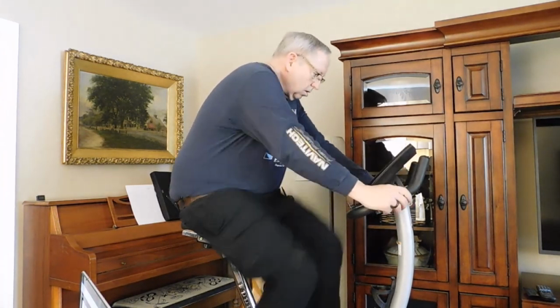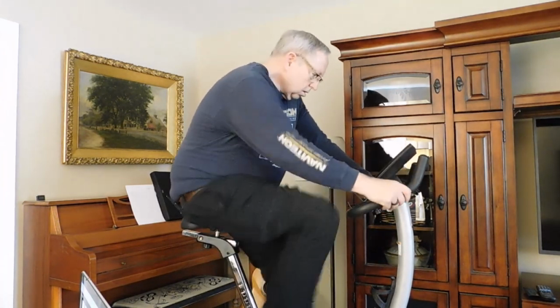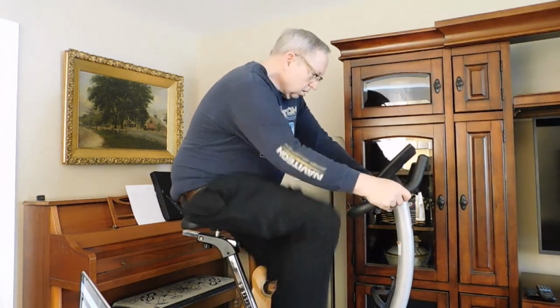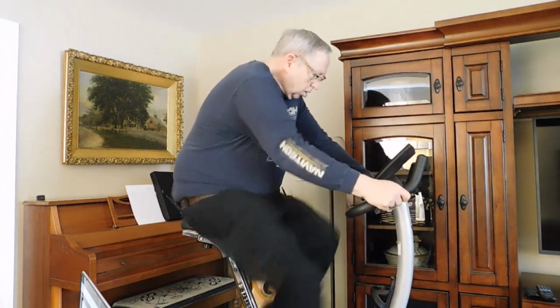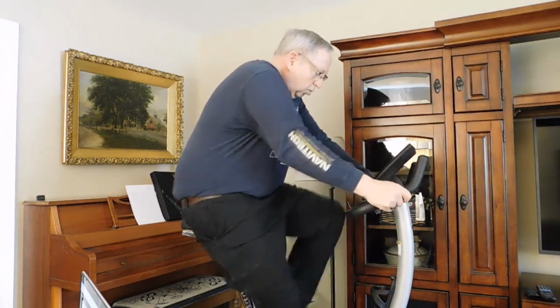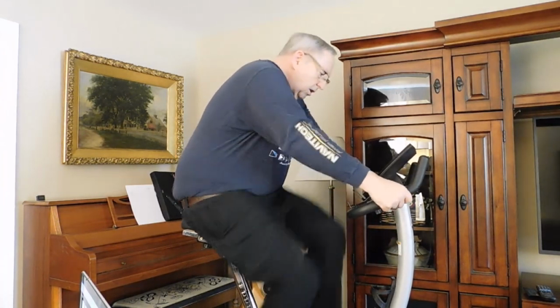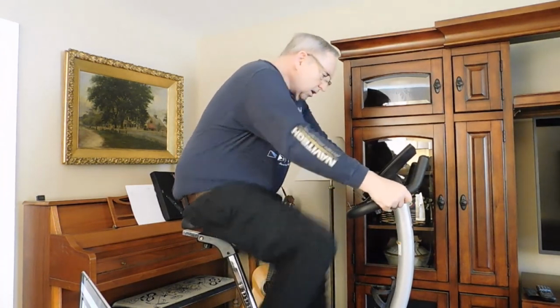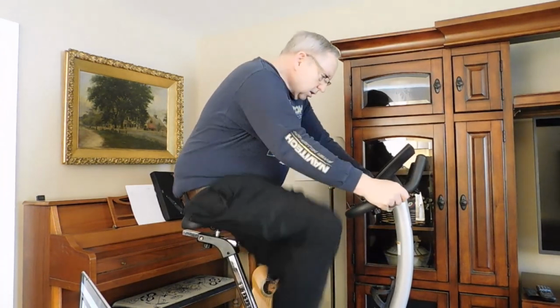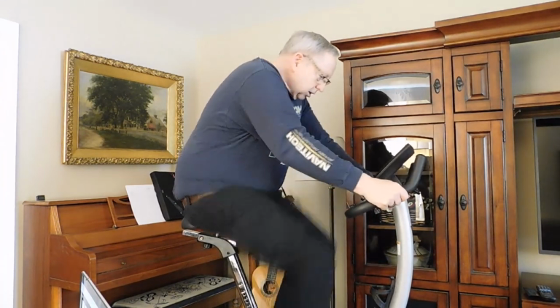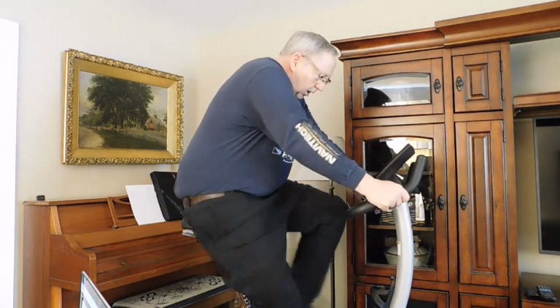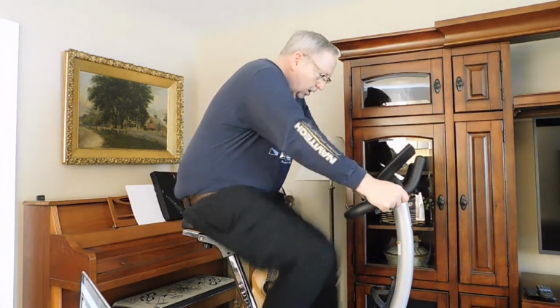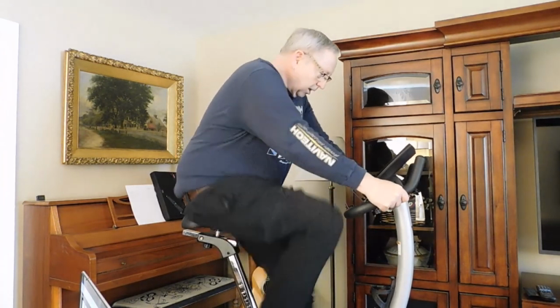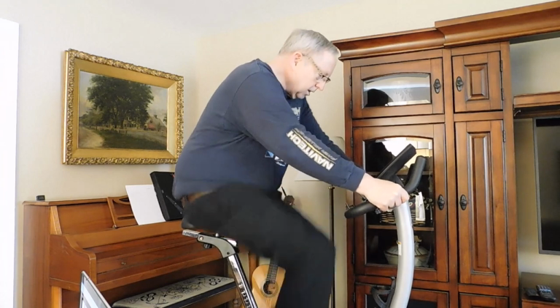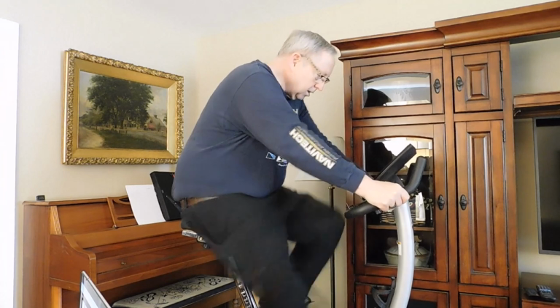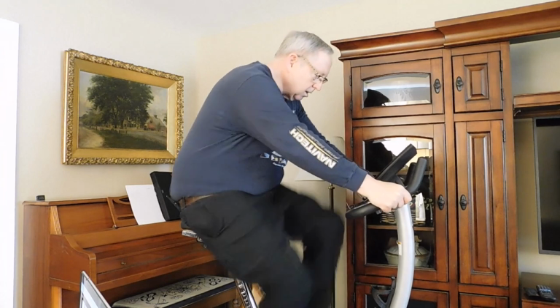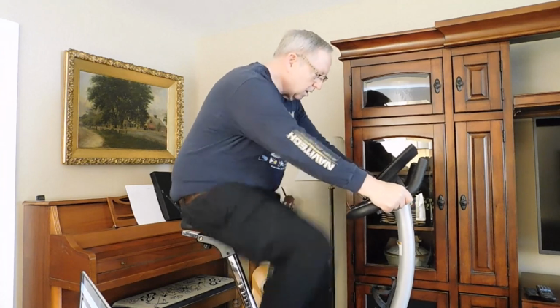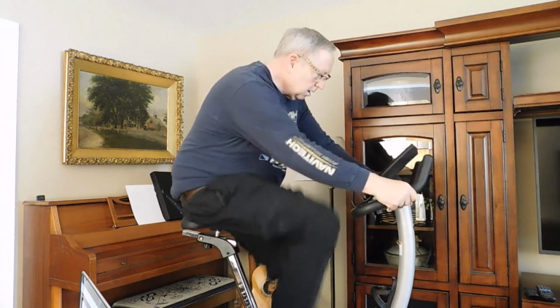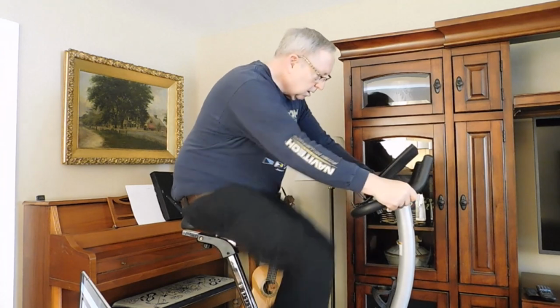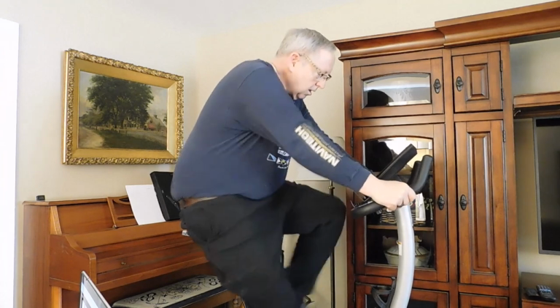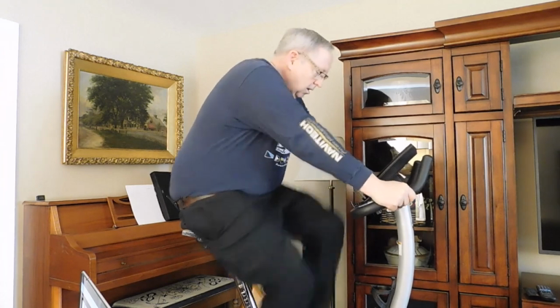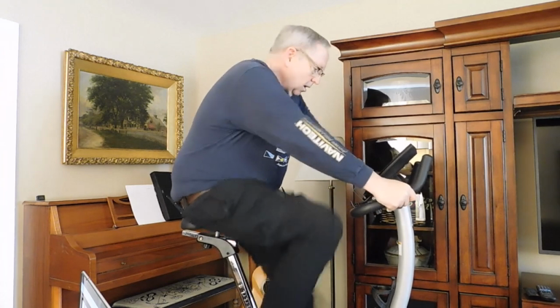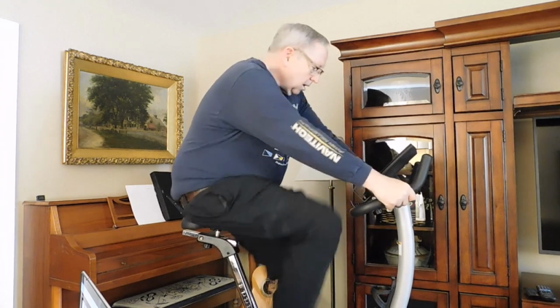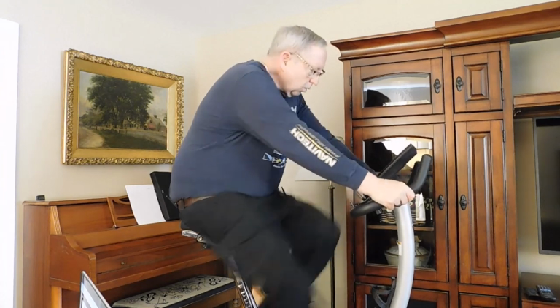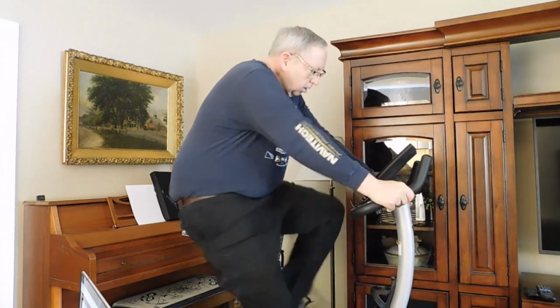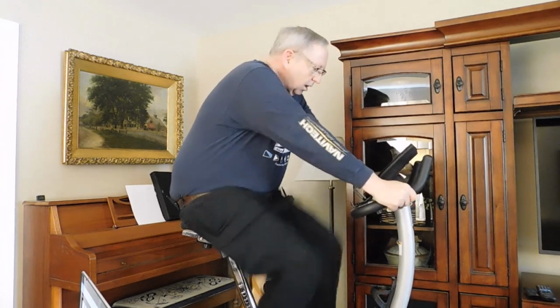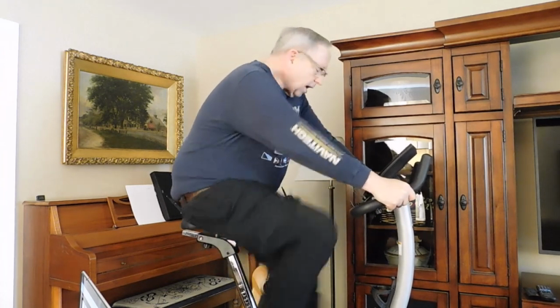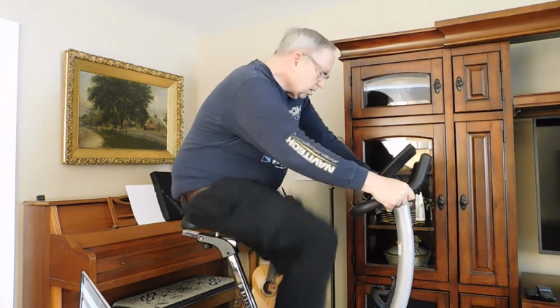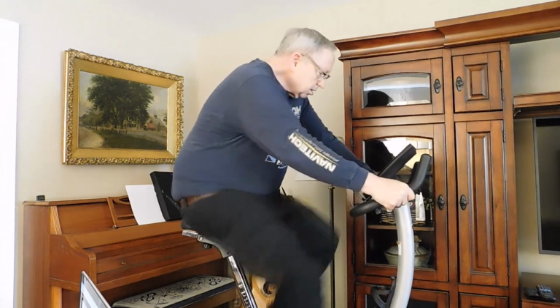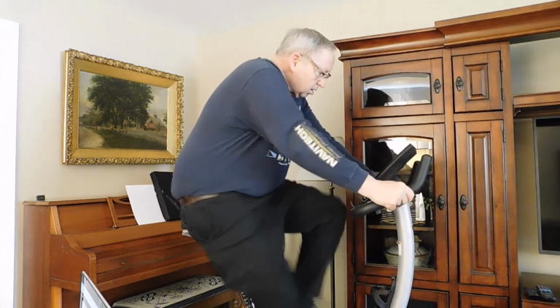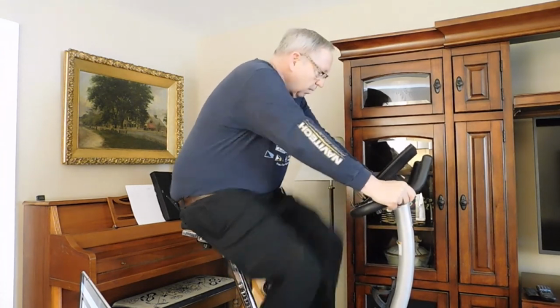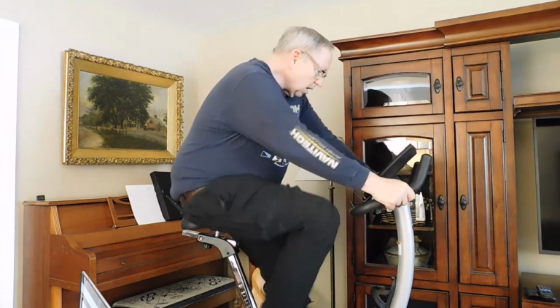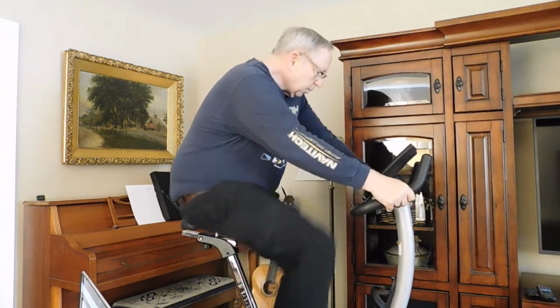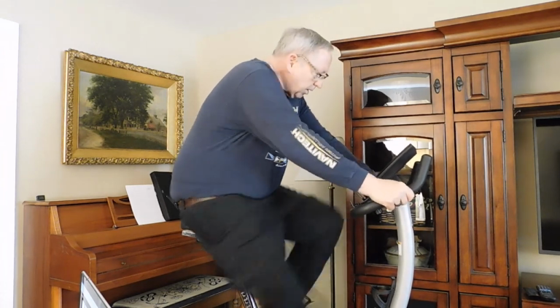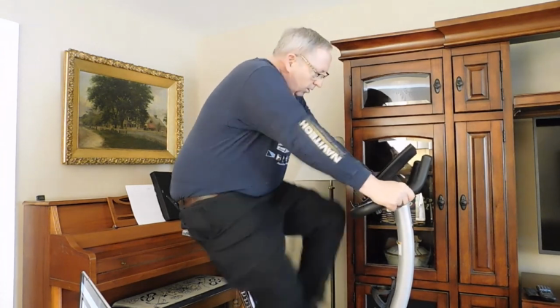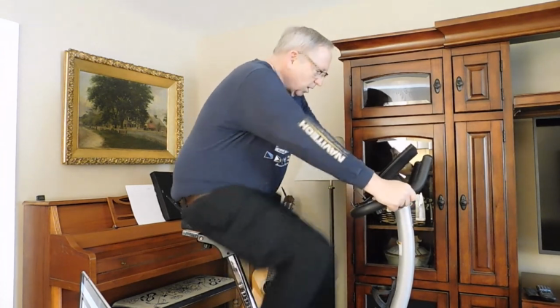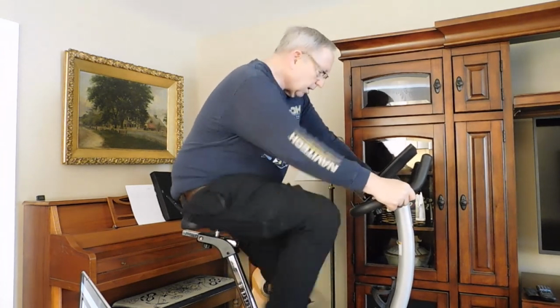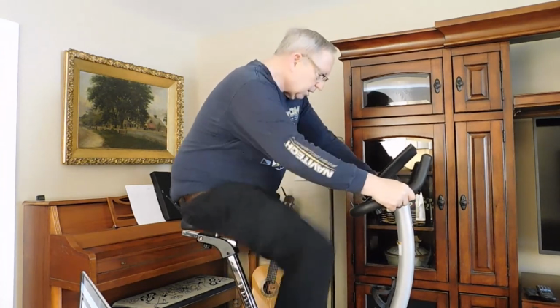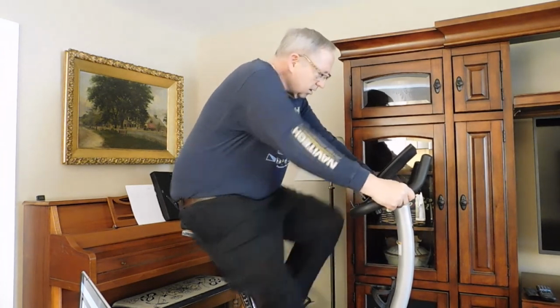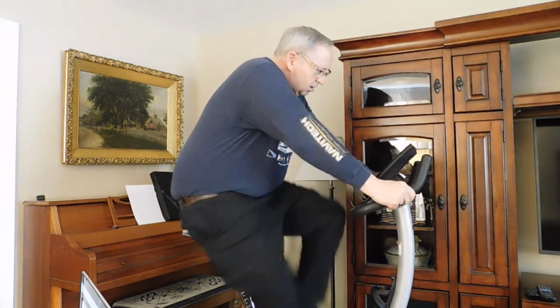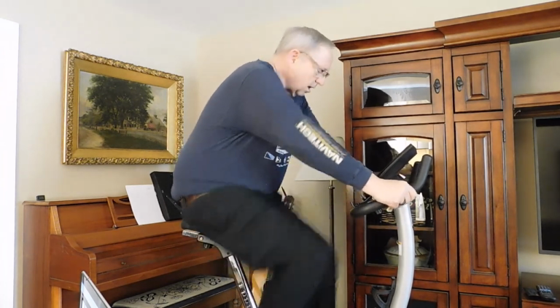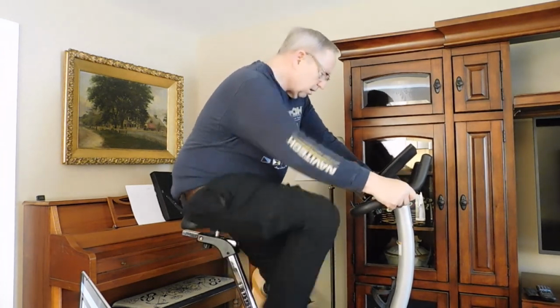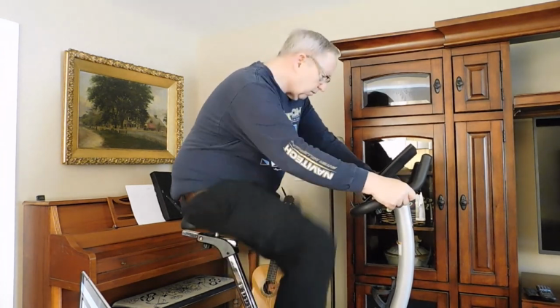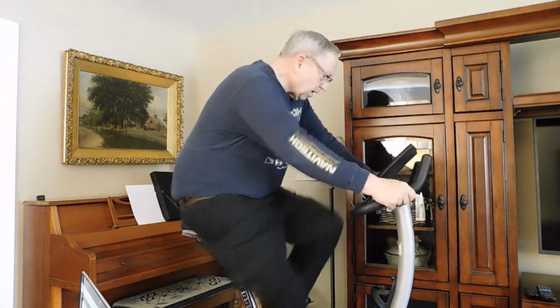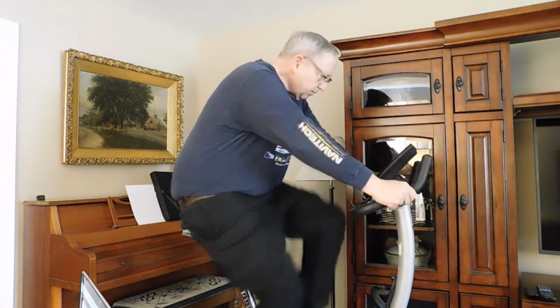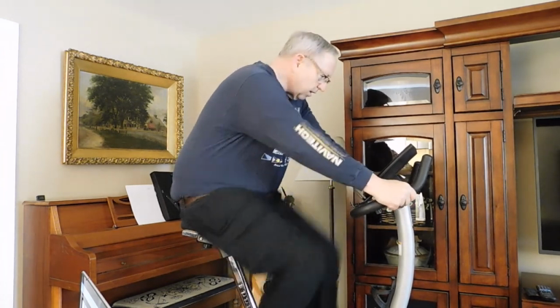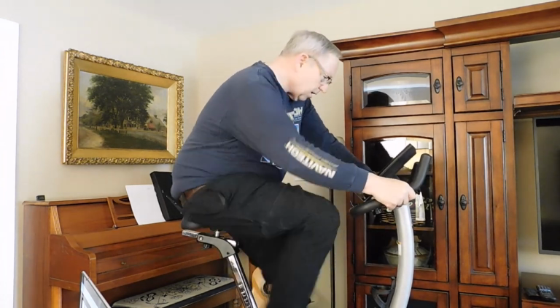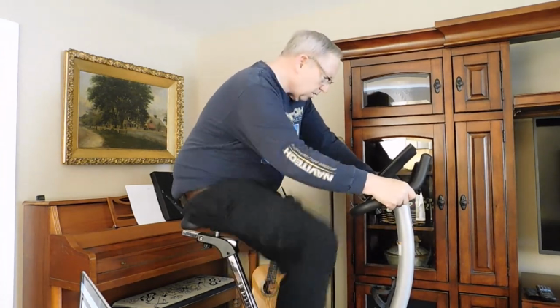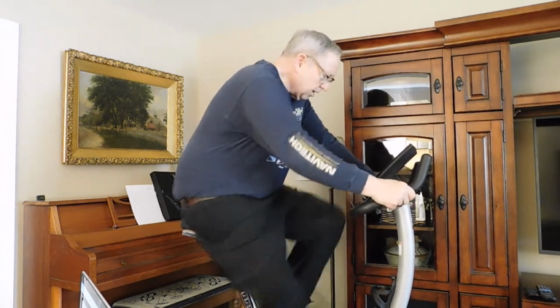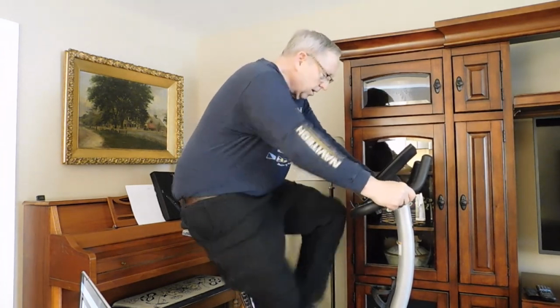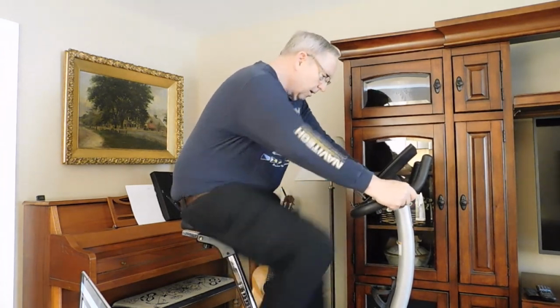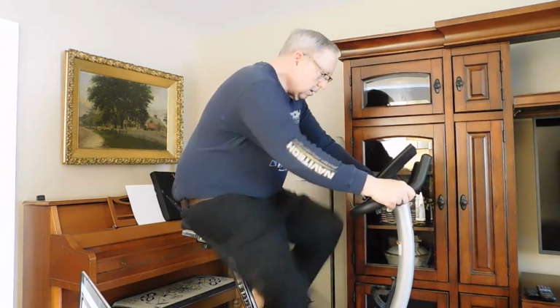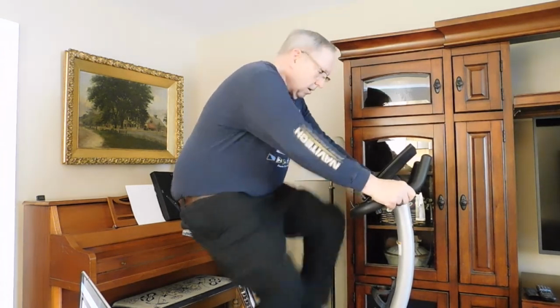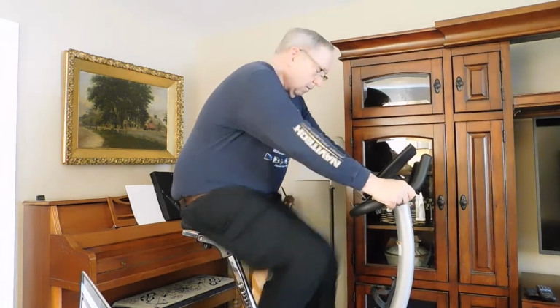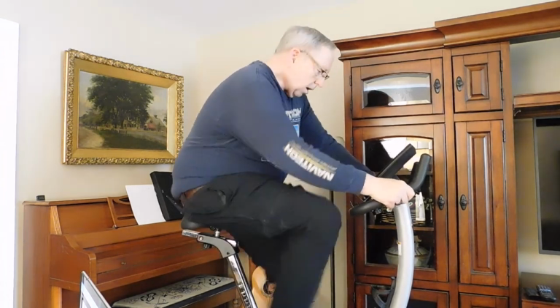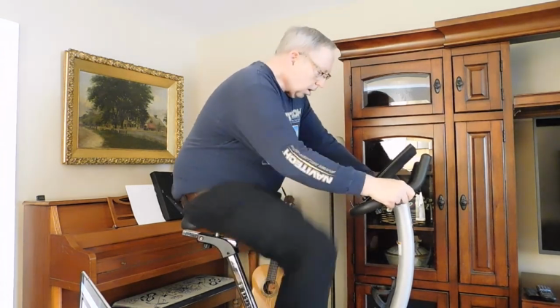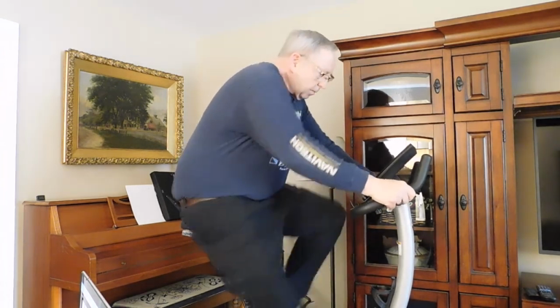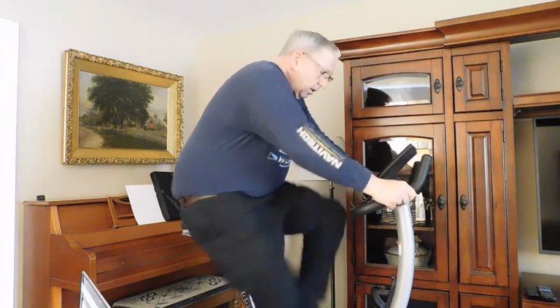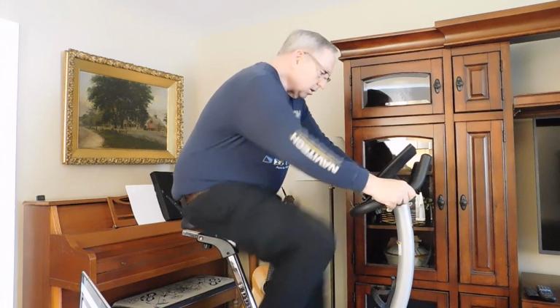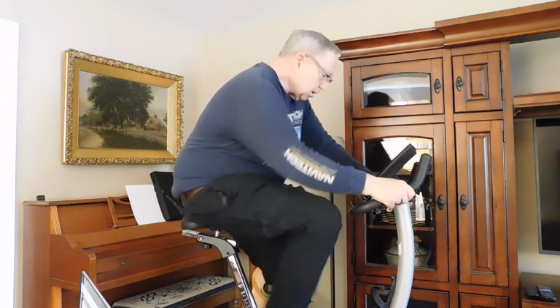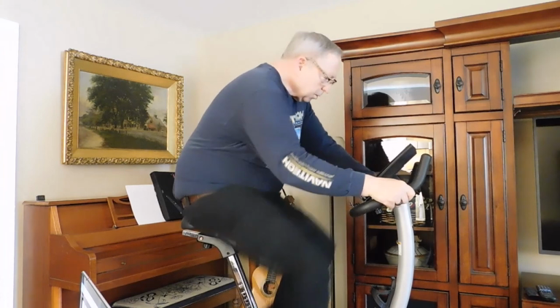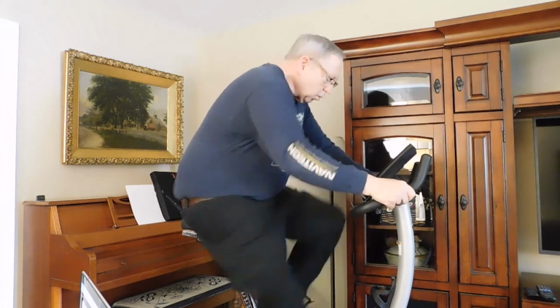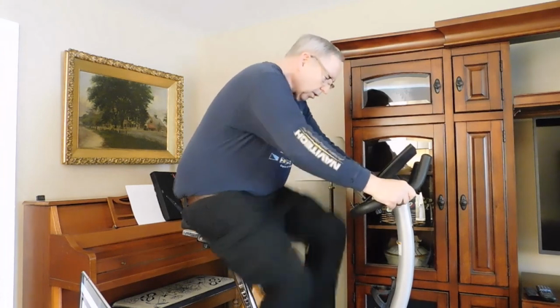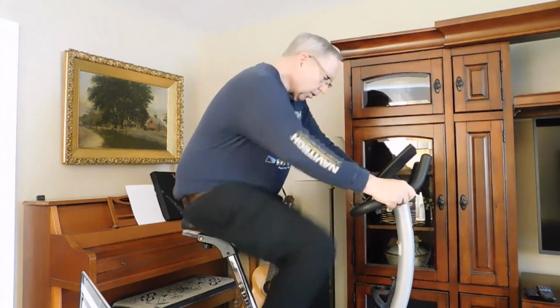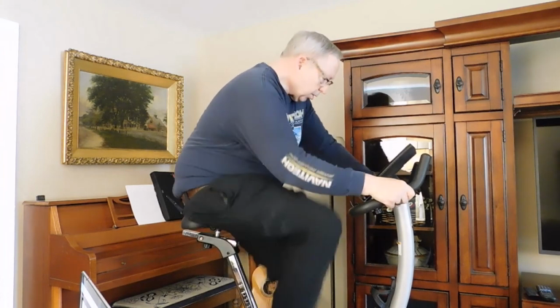Two minutes. I want the cadence to be up around 90 — it's 95 now. My heart rate is up to 130.